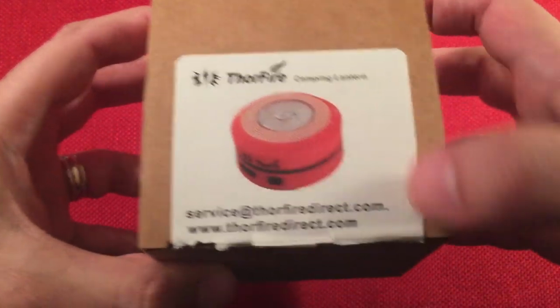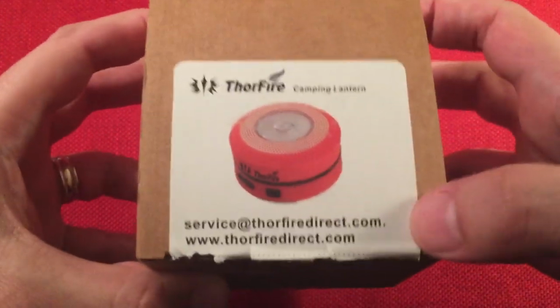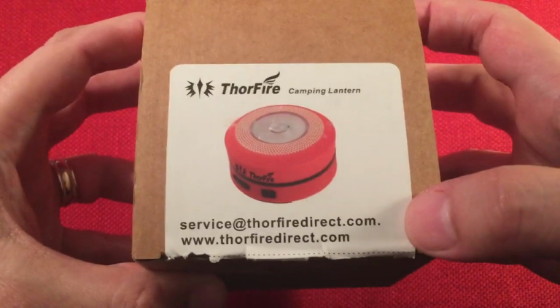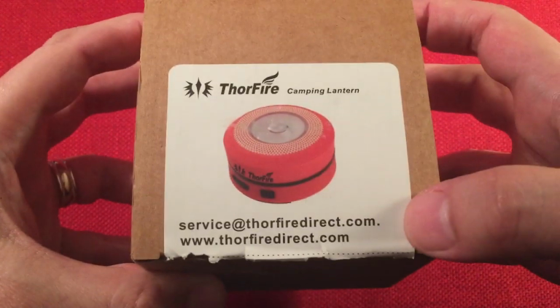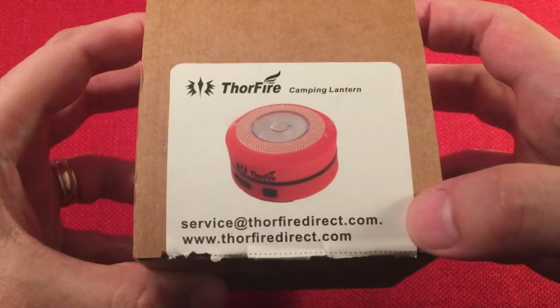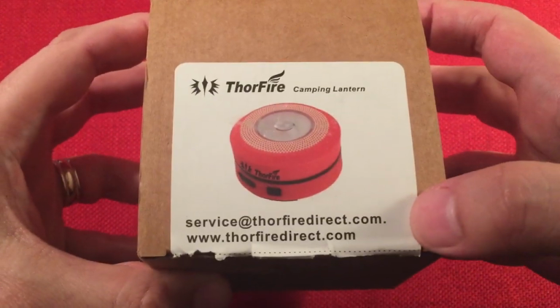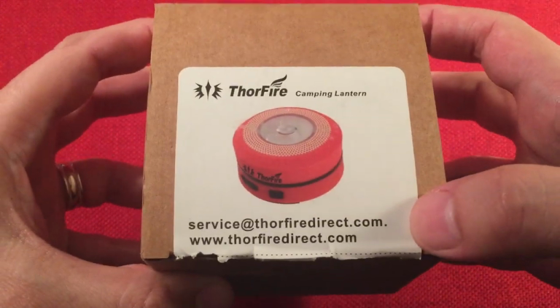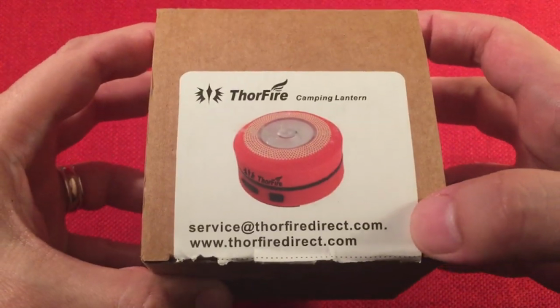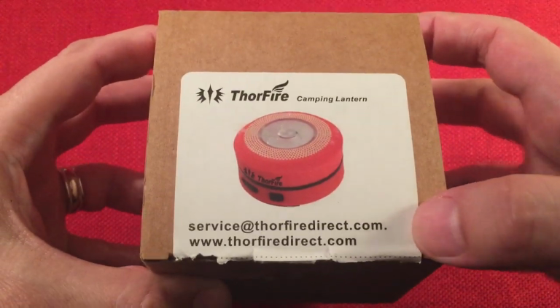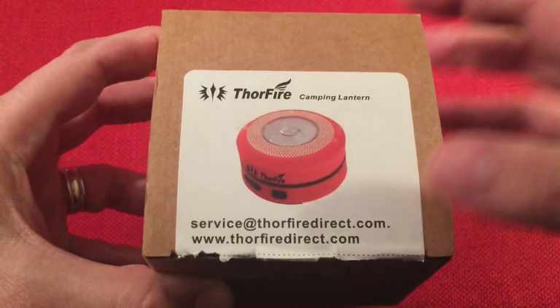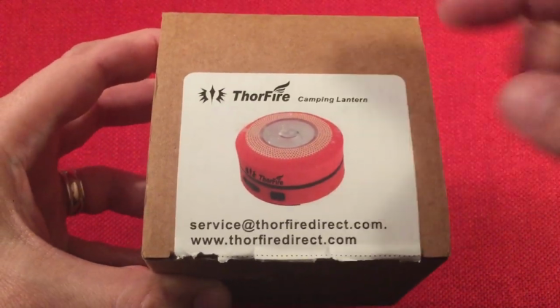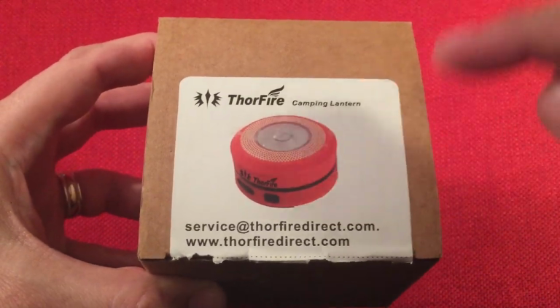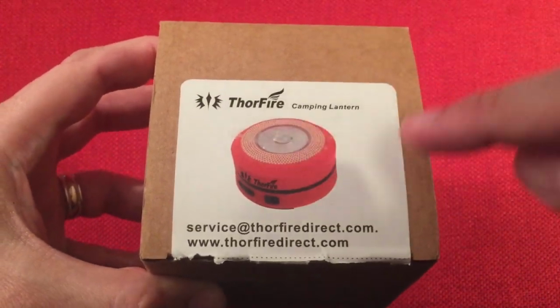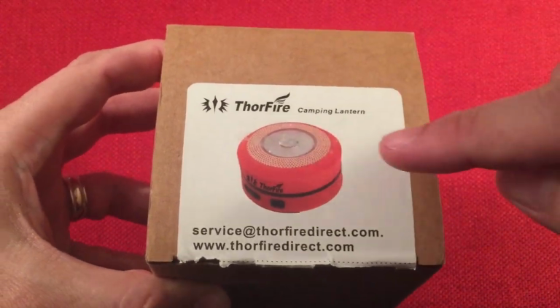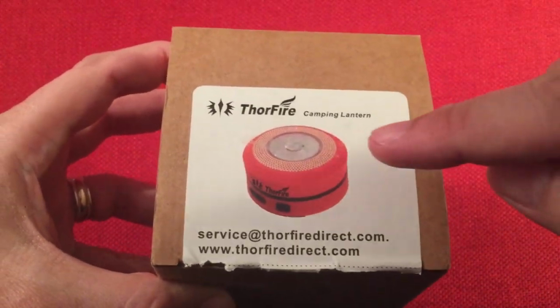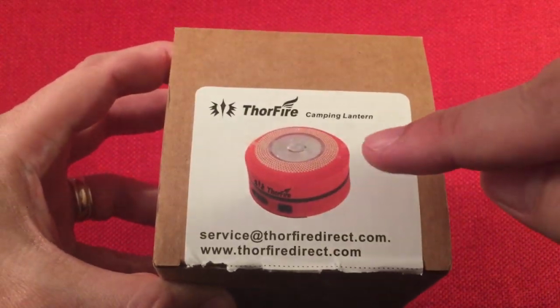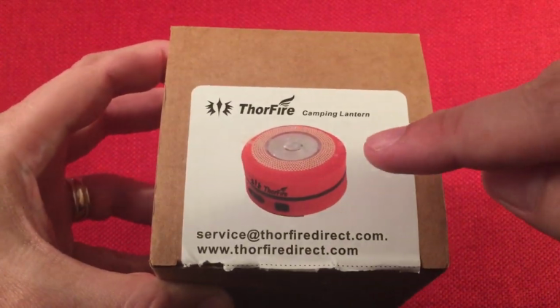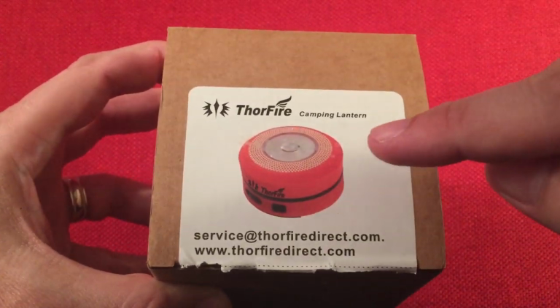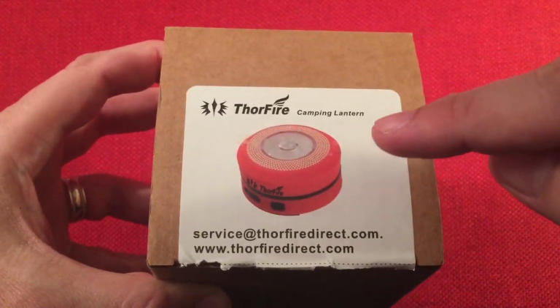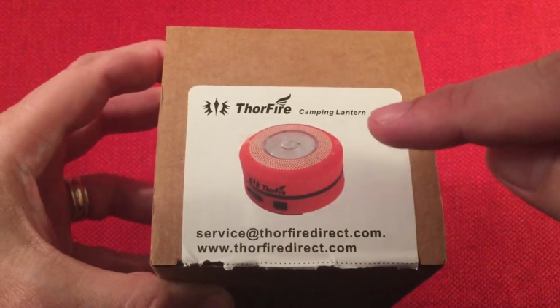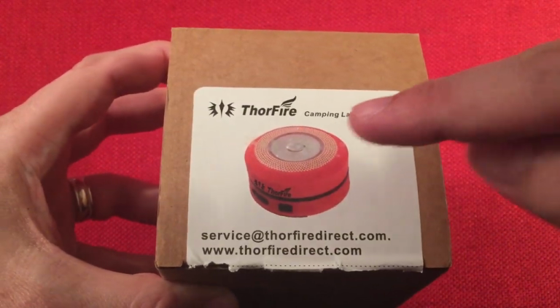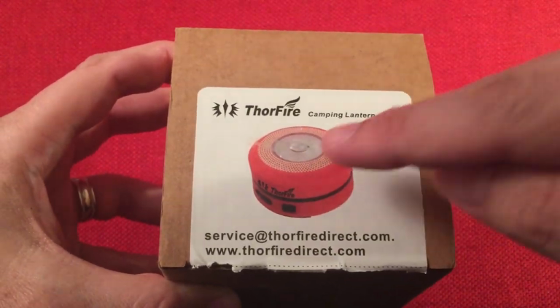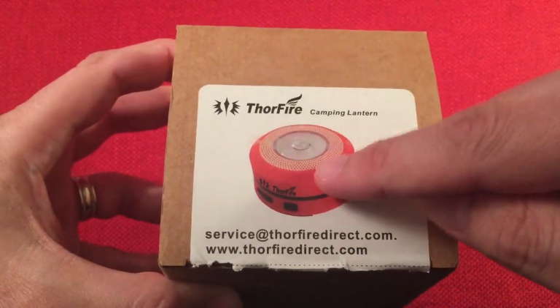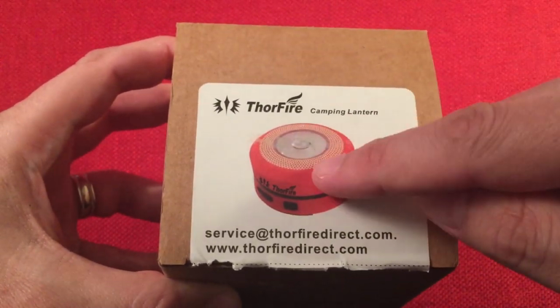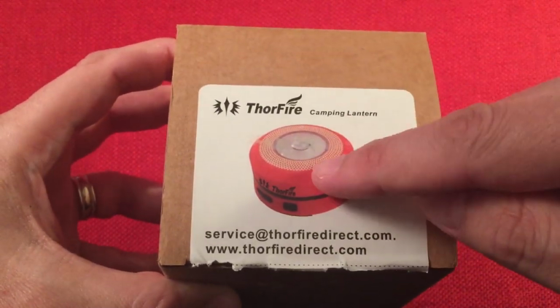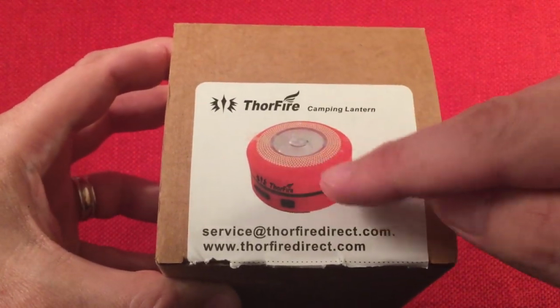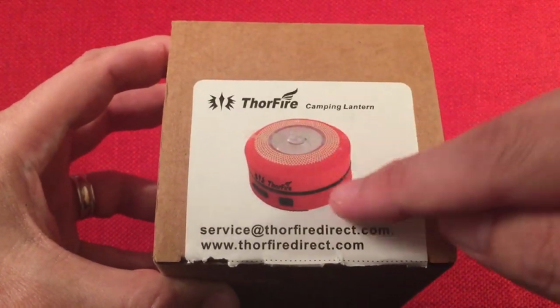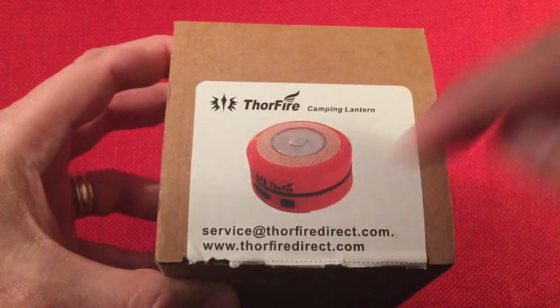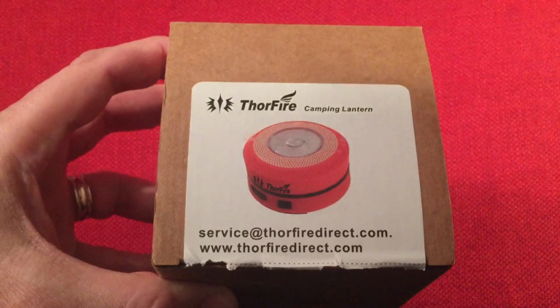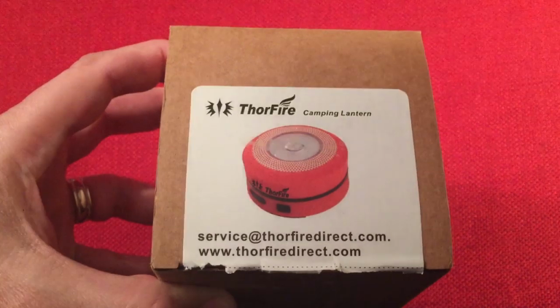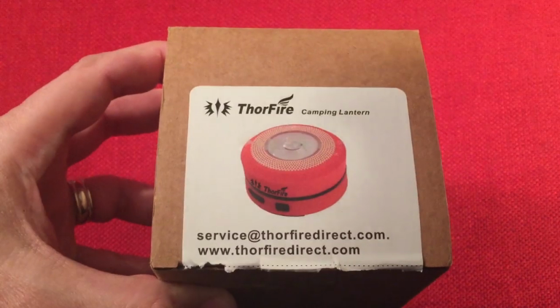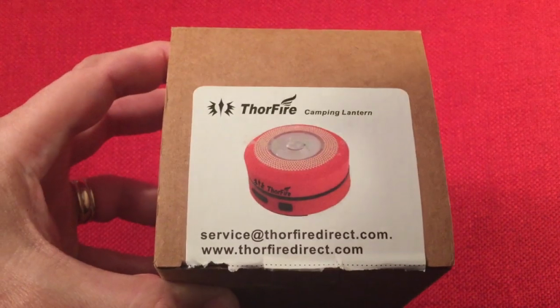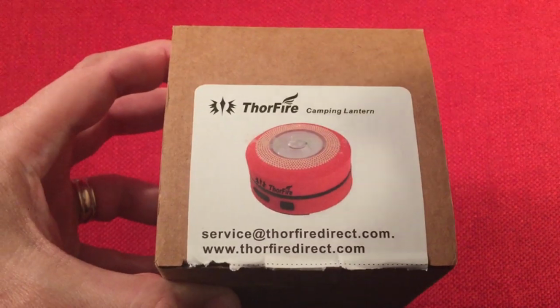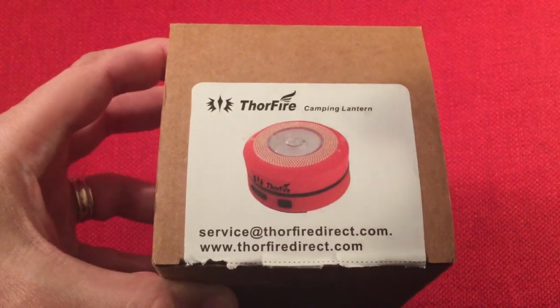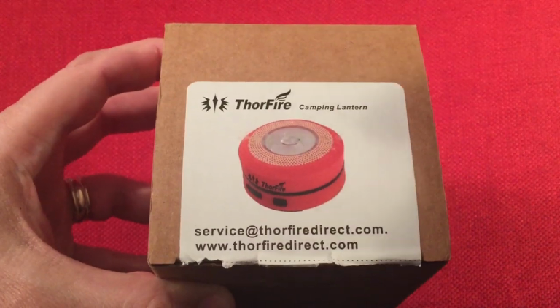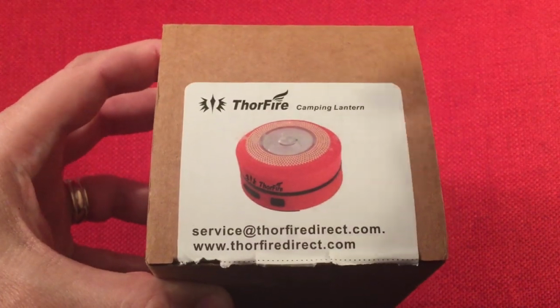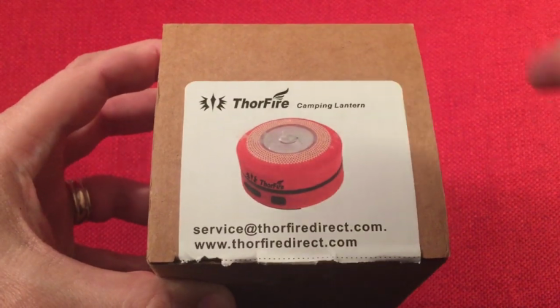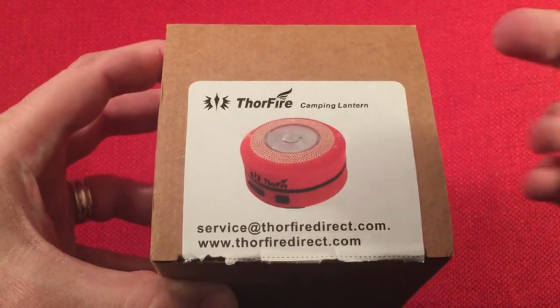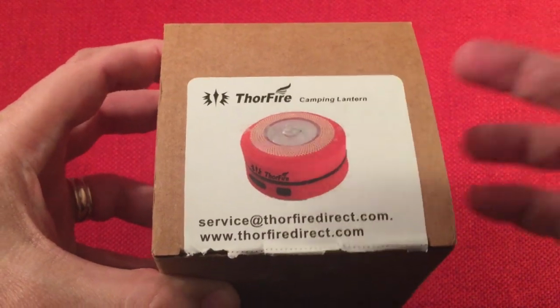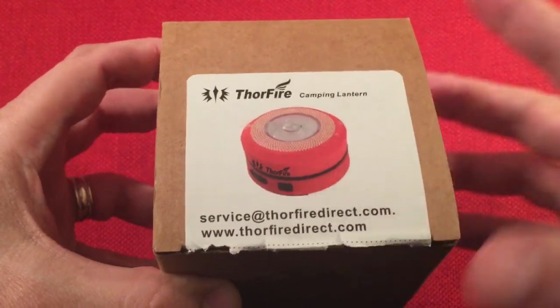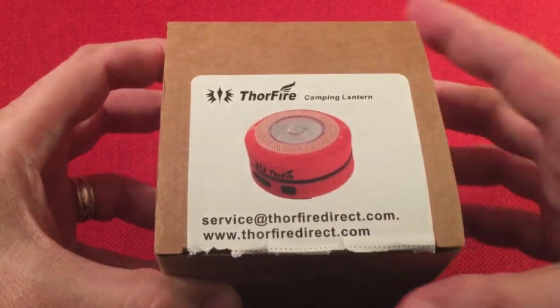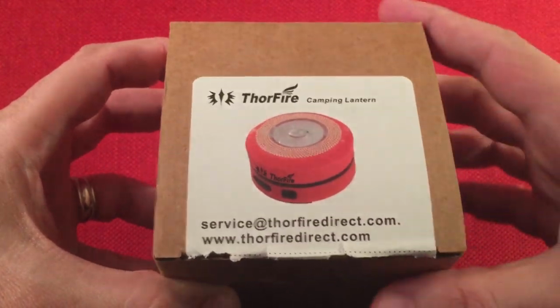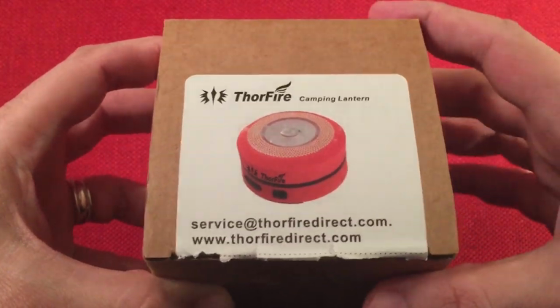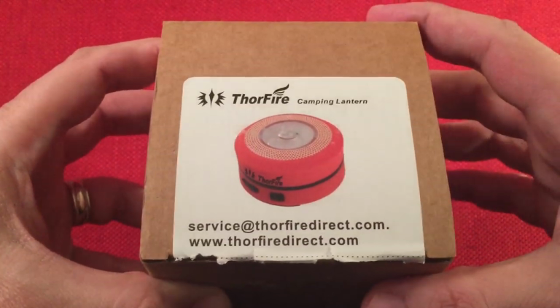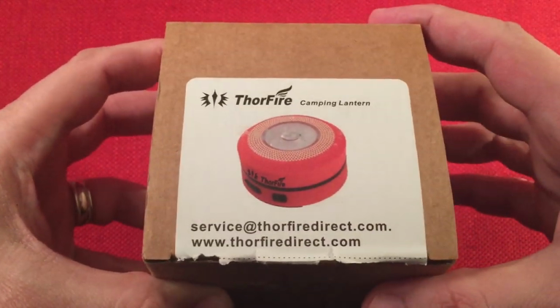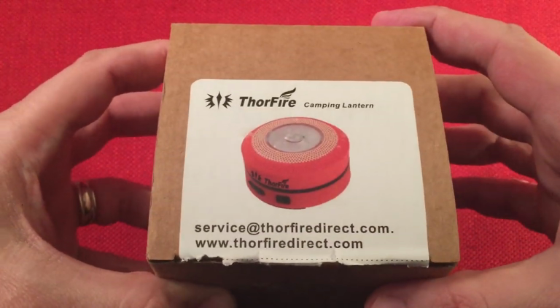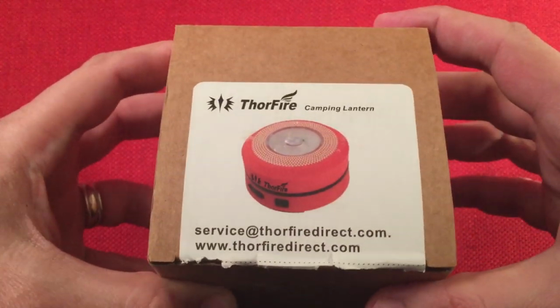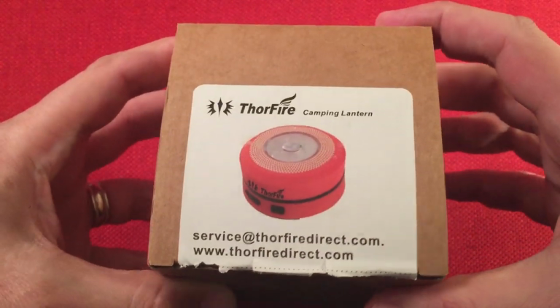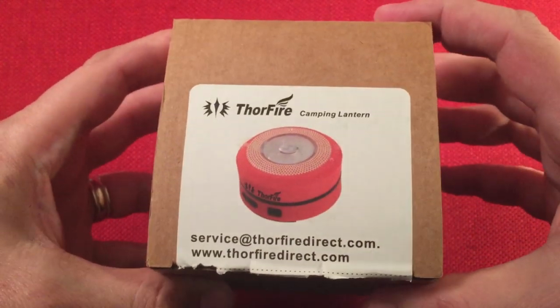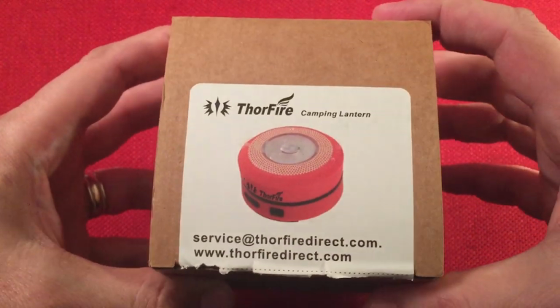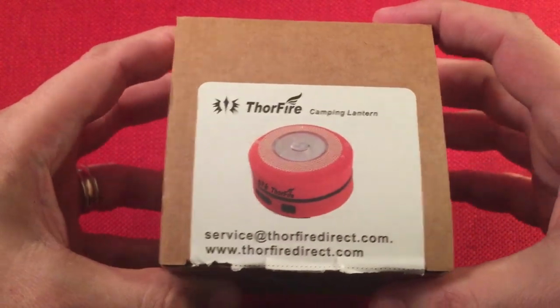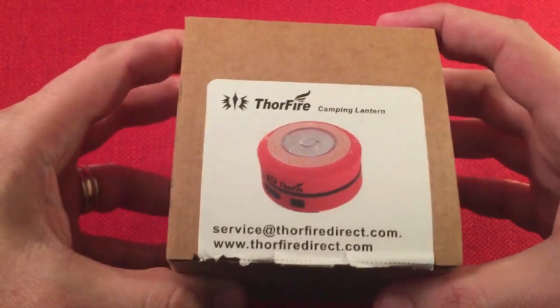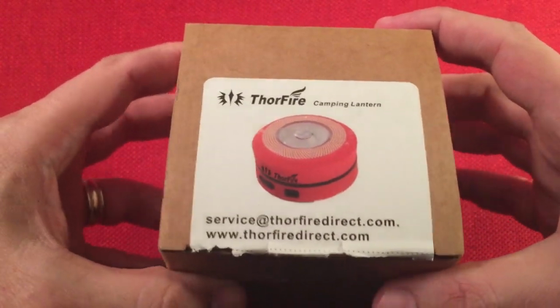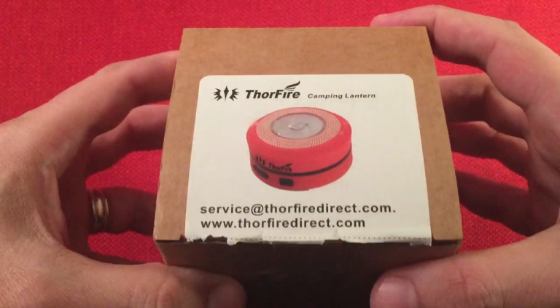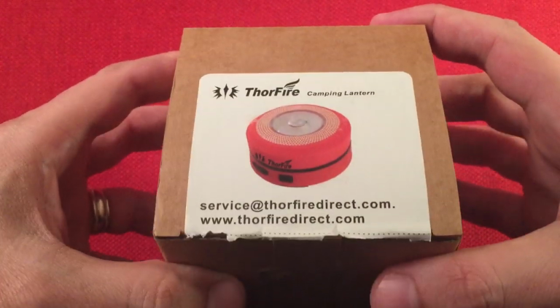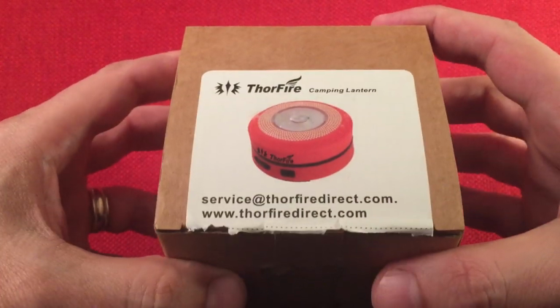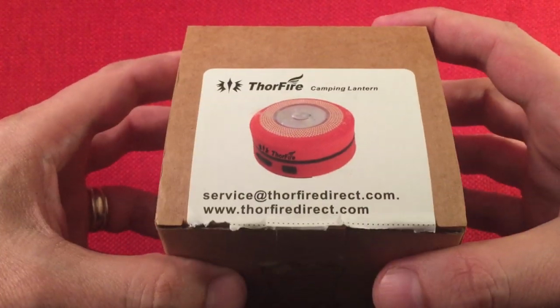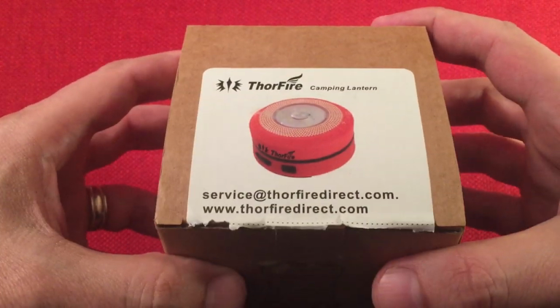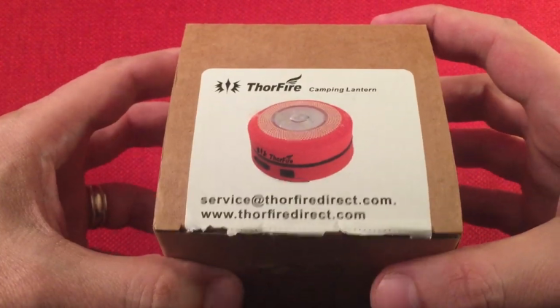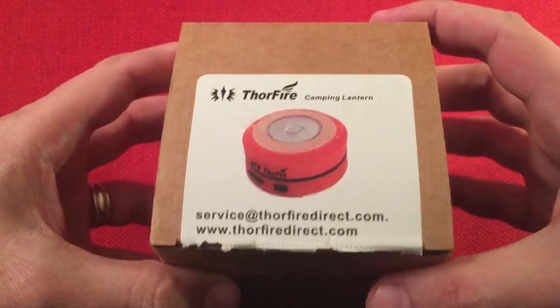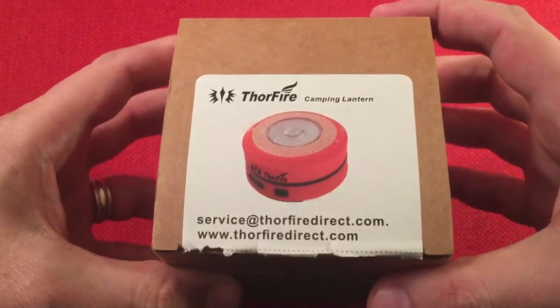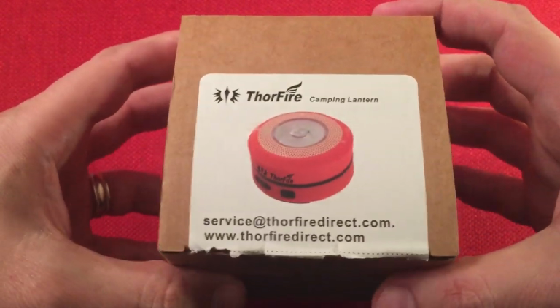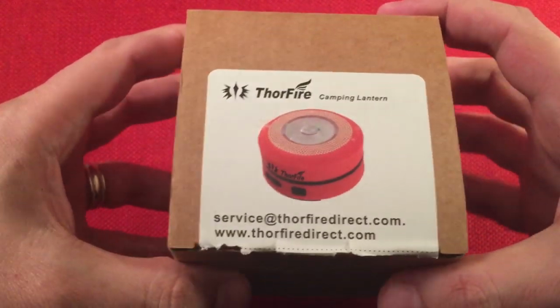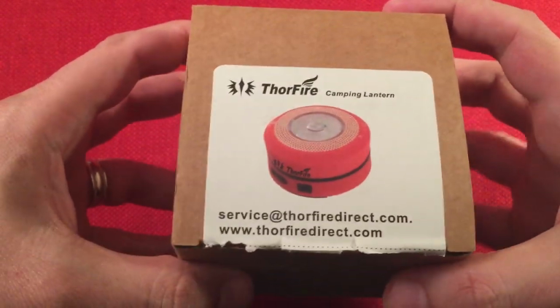Here's a picture of the lantern. This is a flashlight and lantern in one — it's kind of a neat idea. I was like, oh, that's really cool. $16?